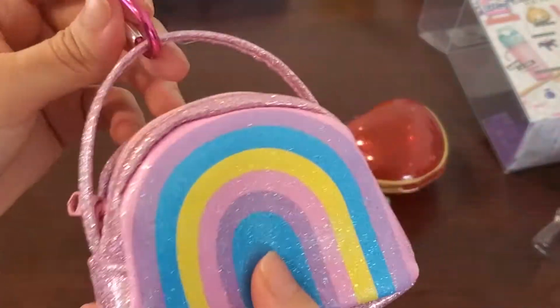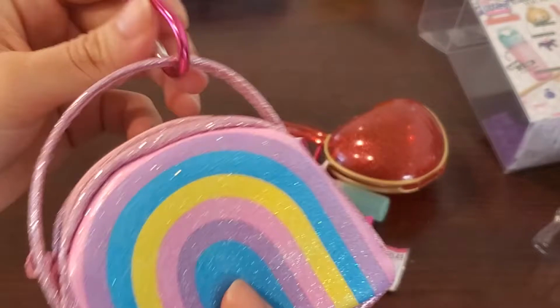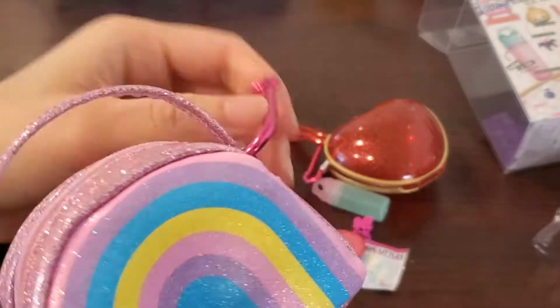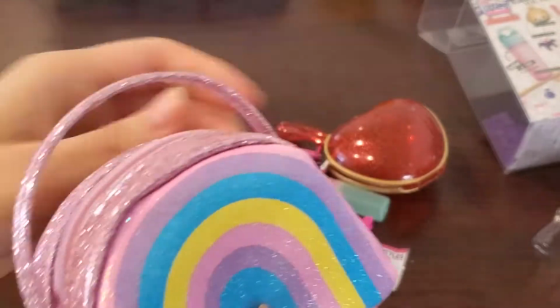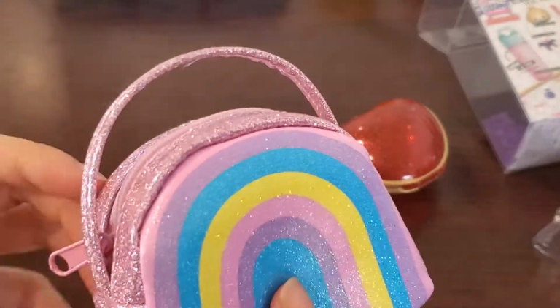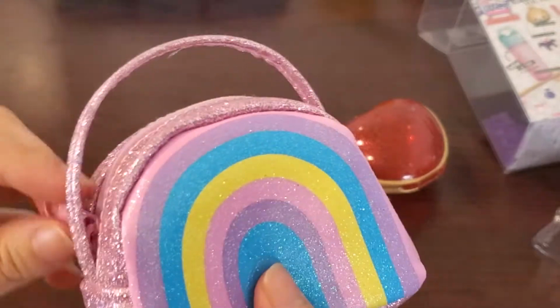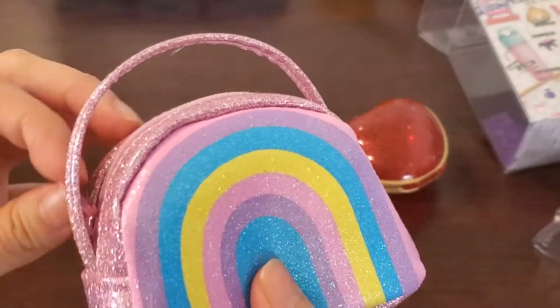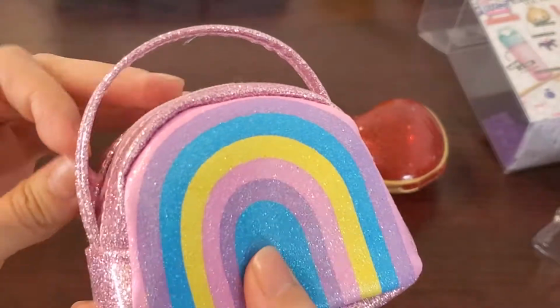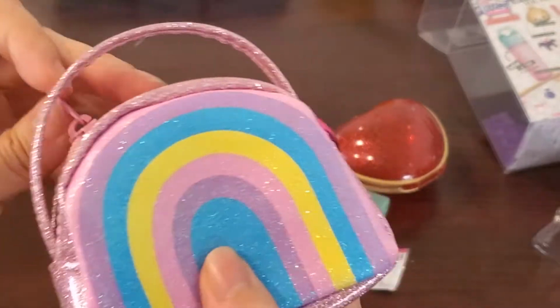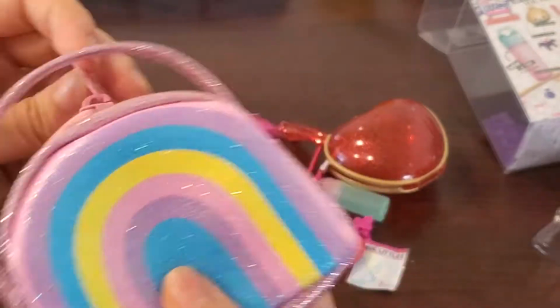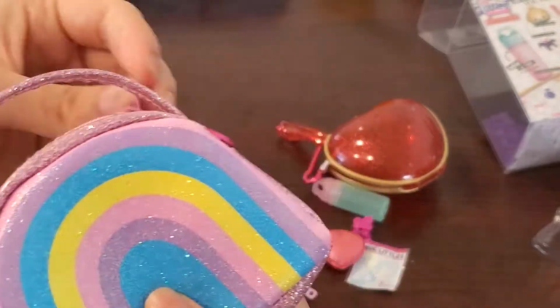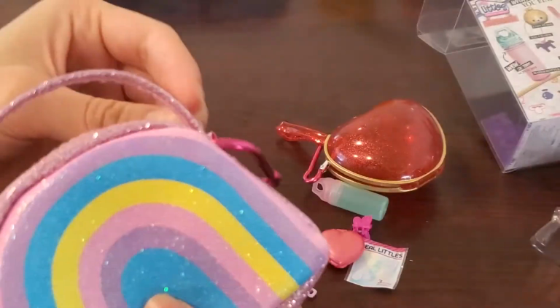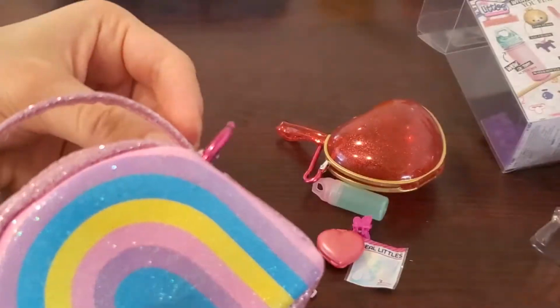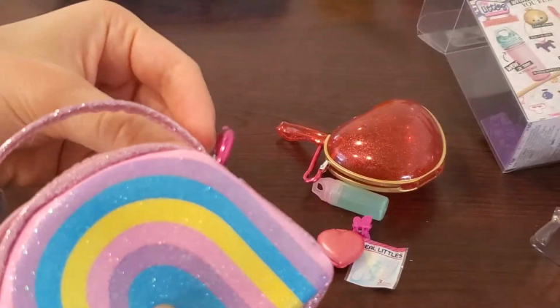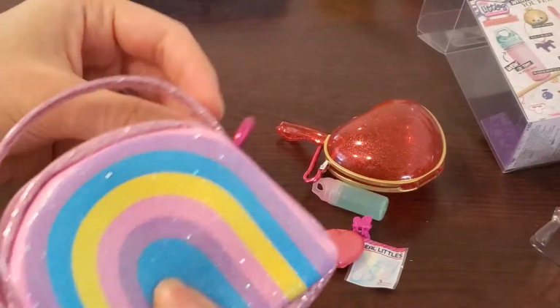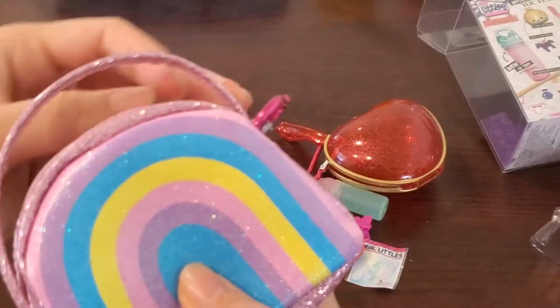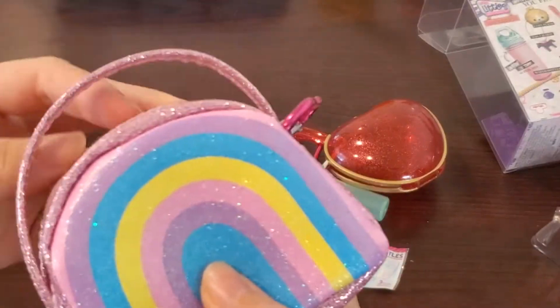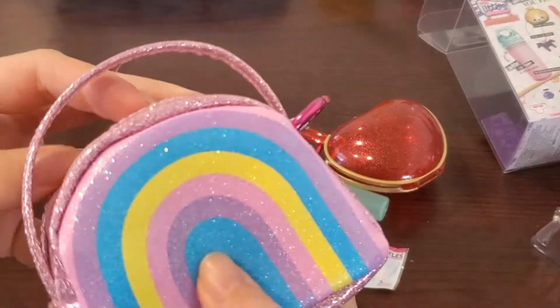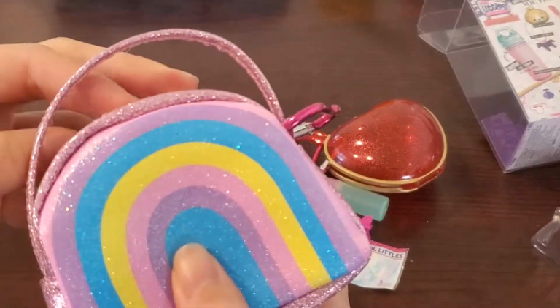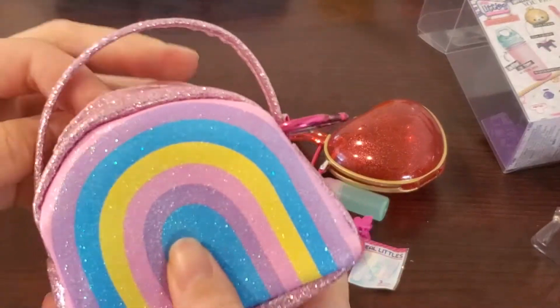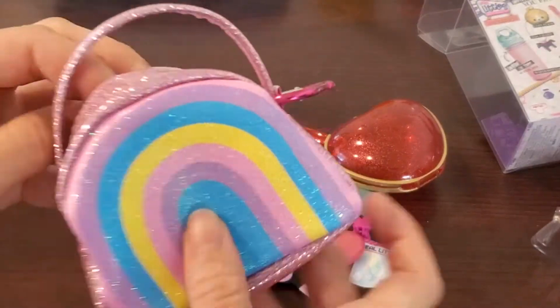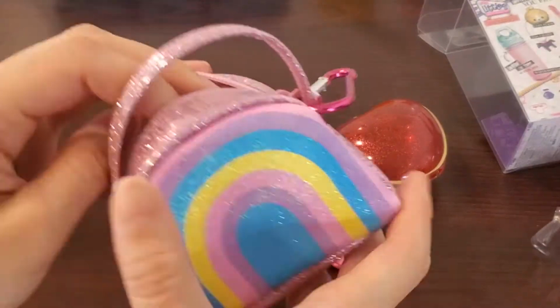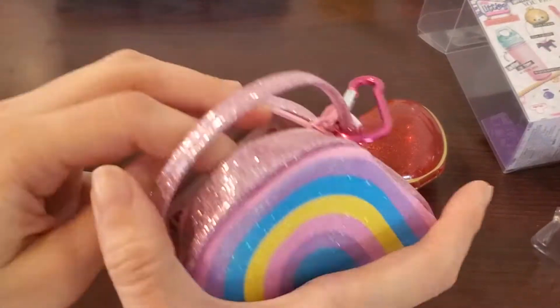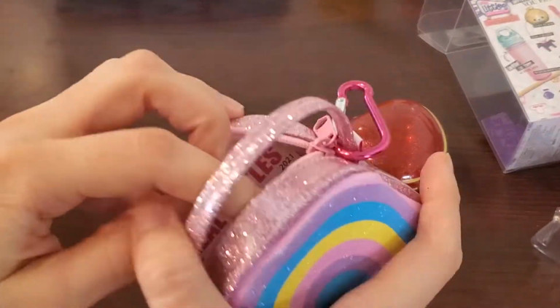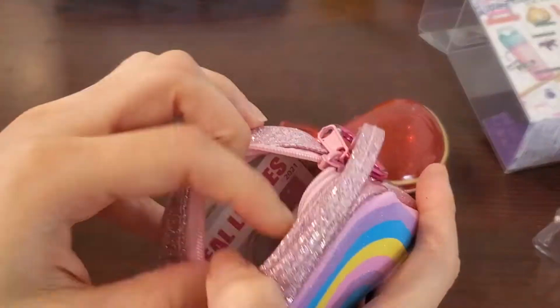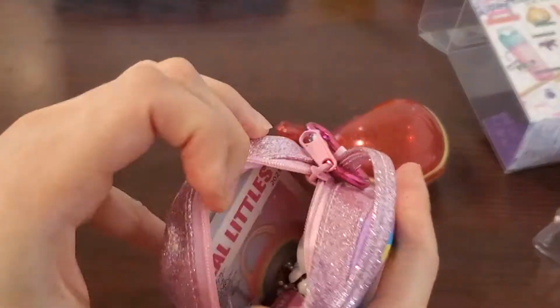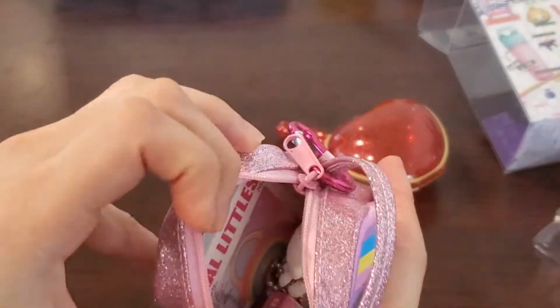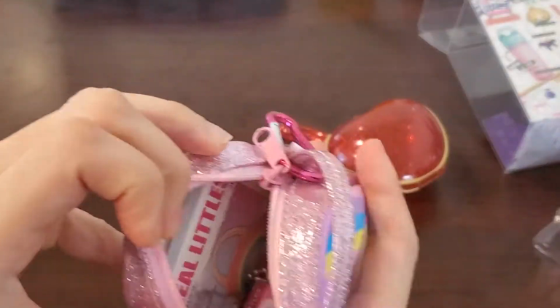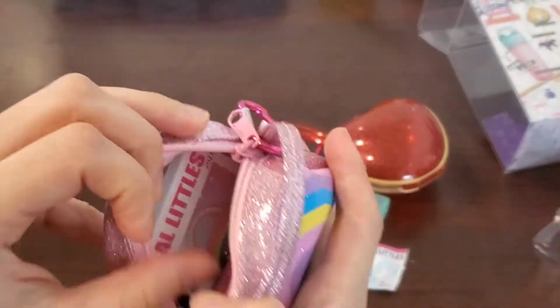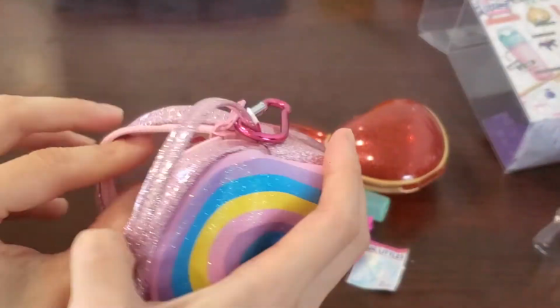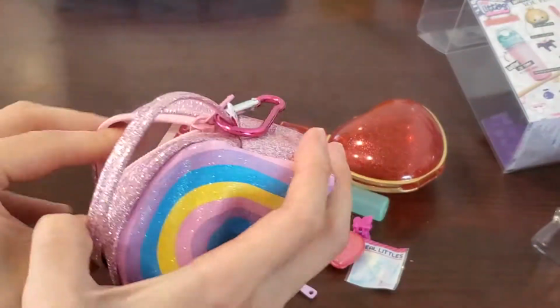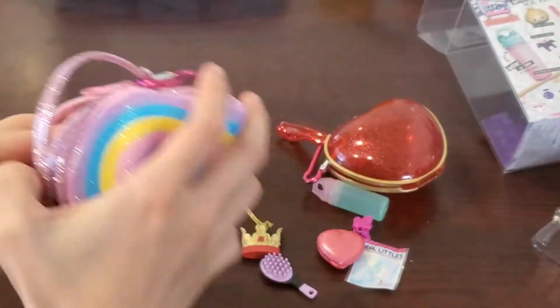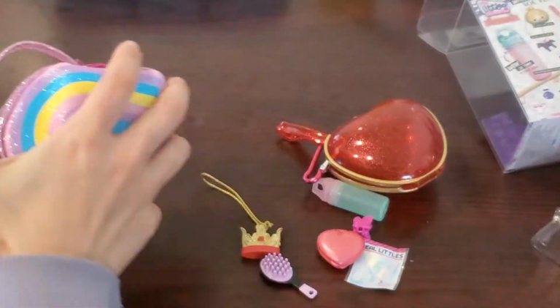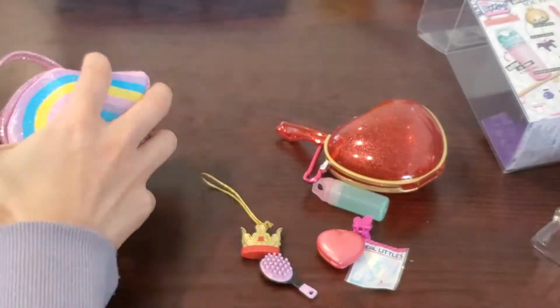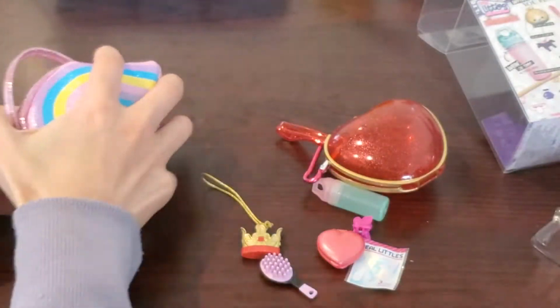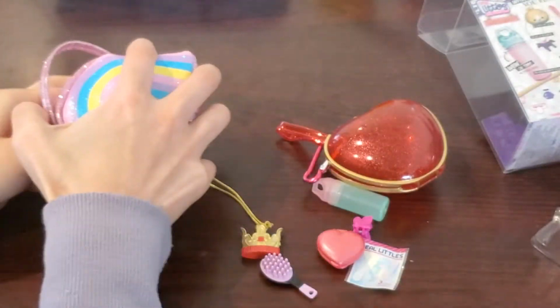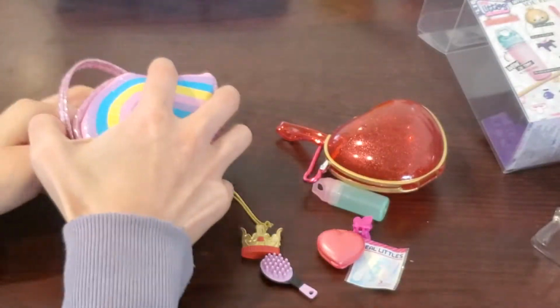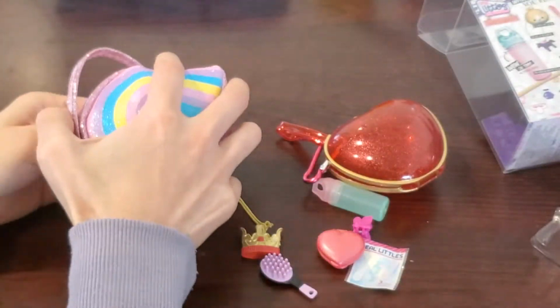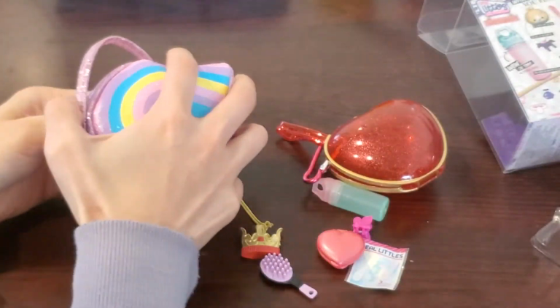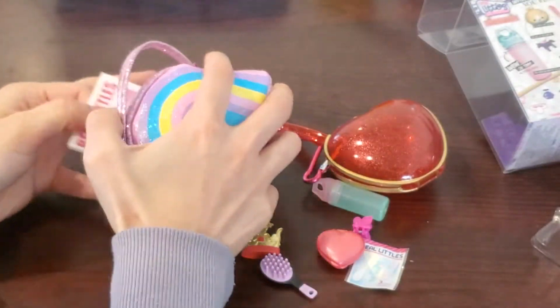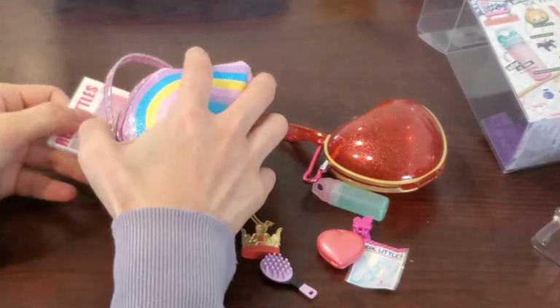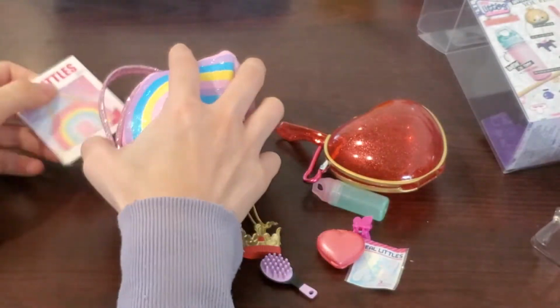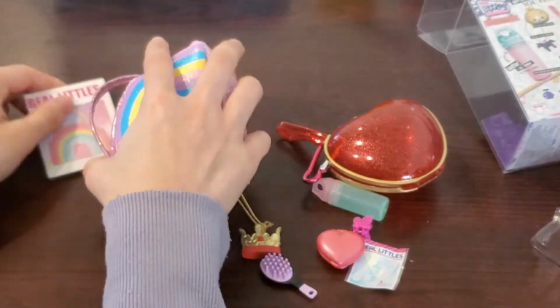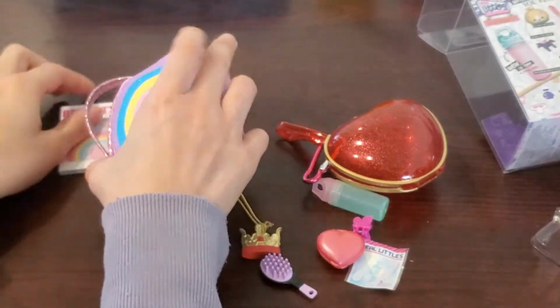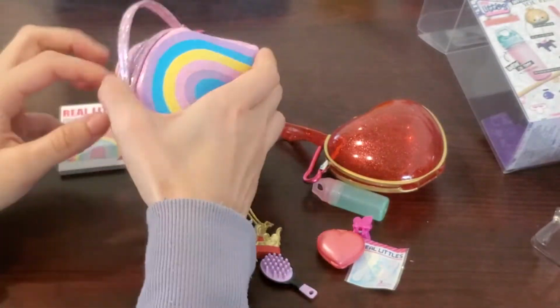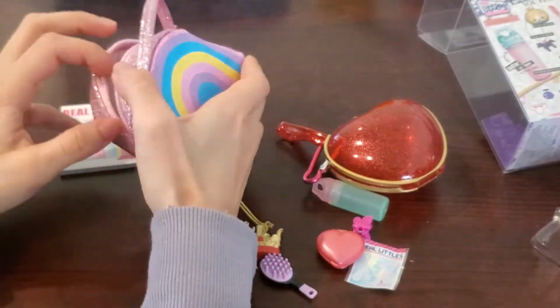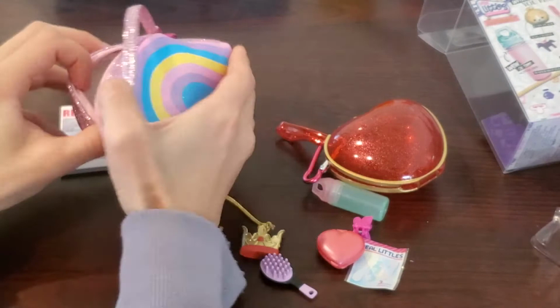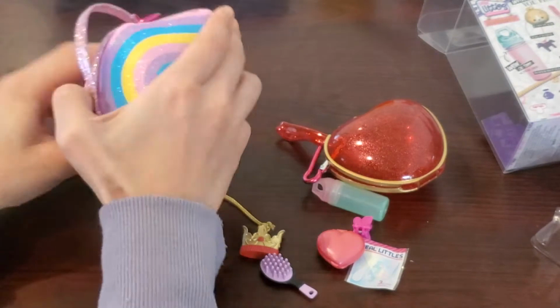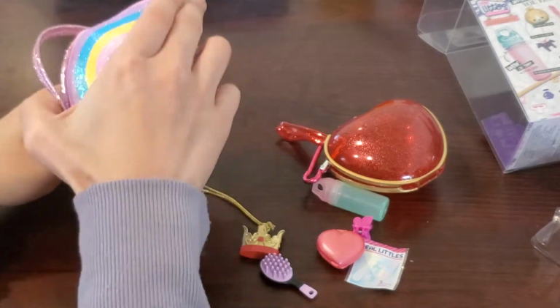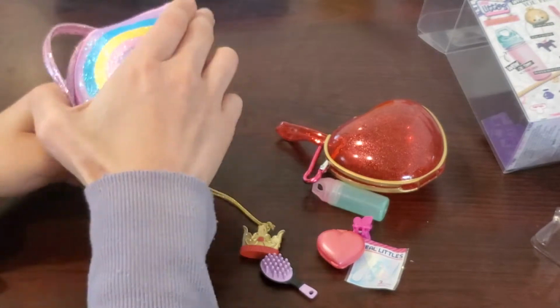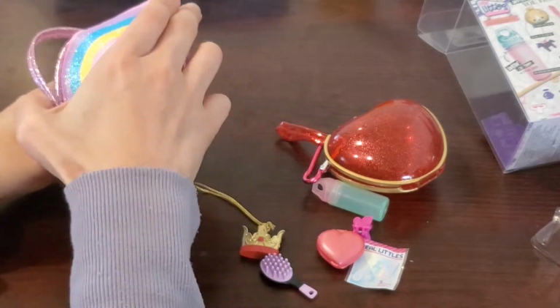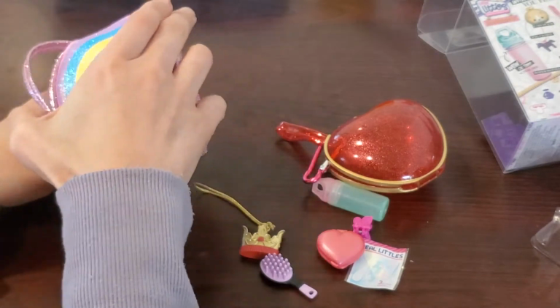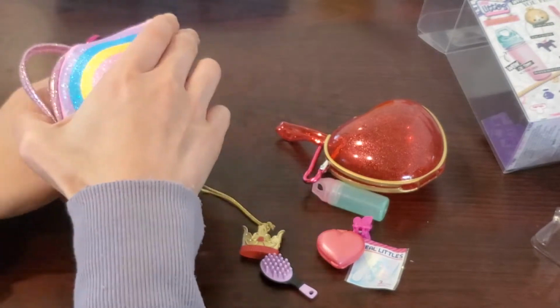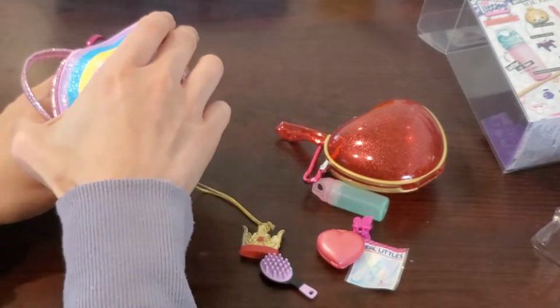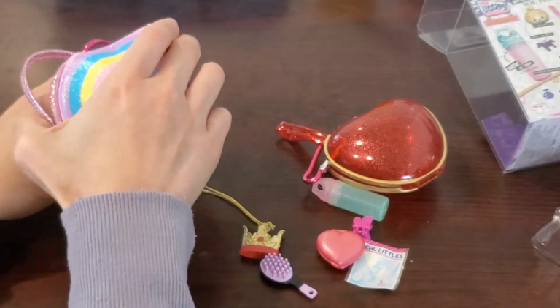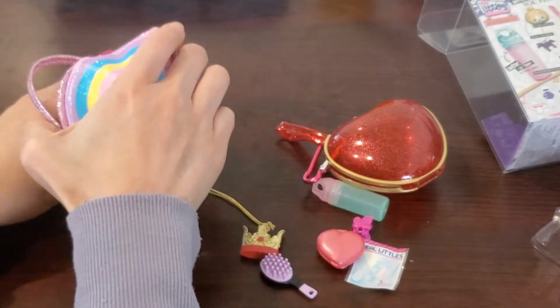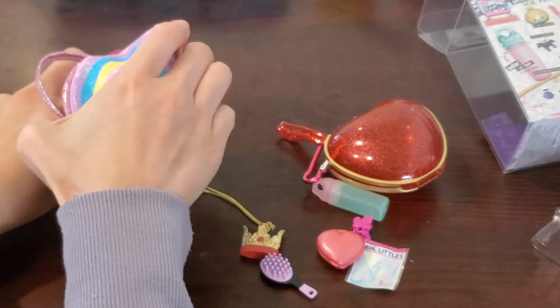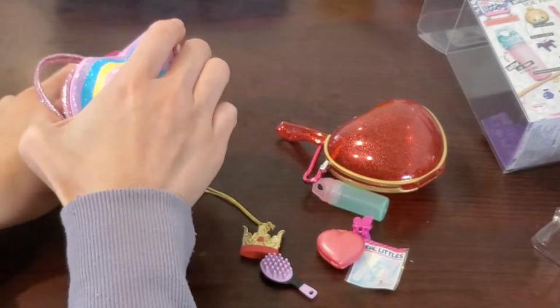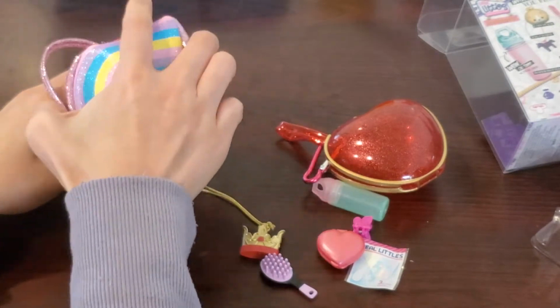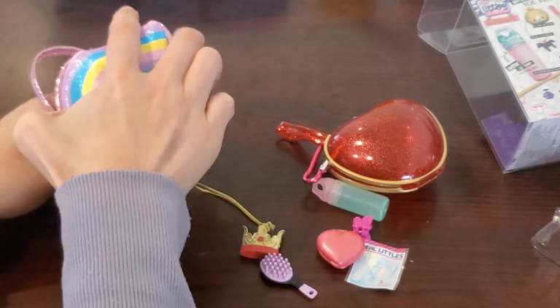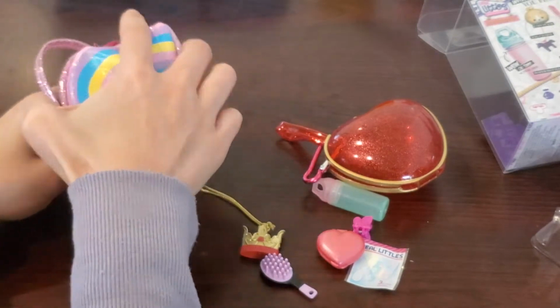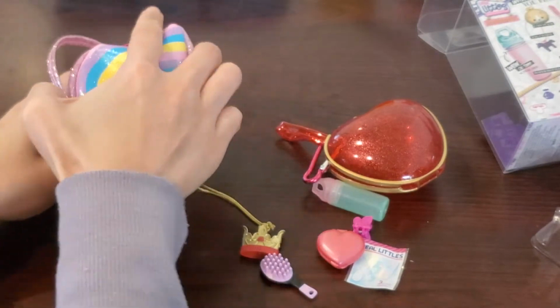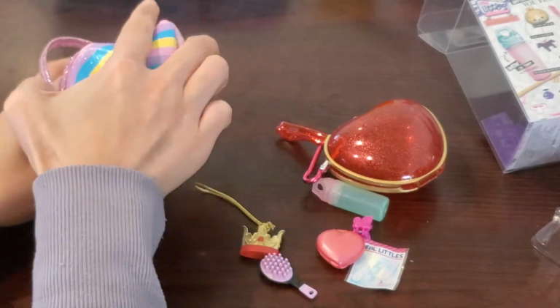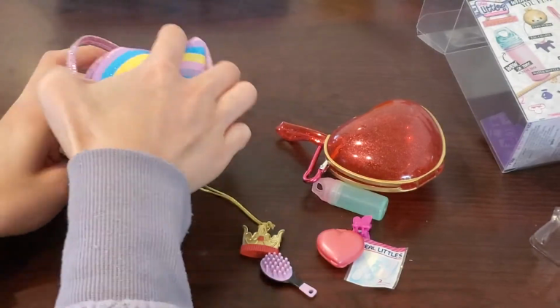I really wish it could come with at least two hair clips, because for this style one is really not enough.